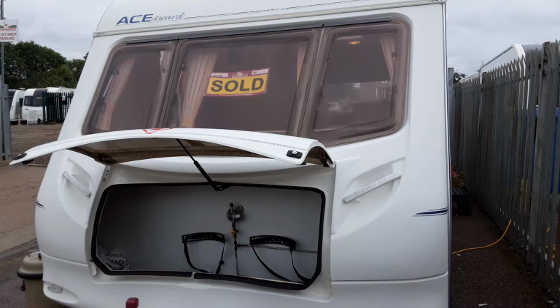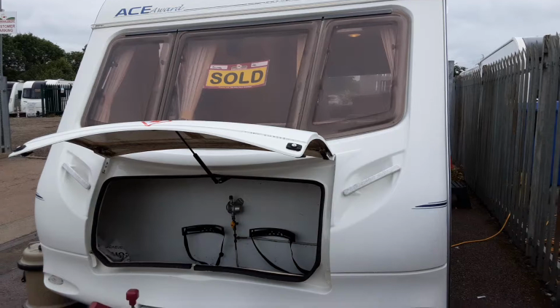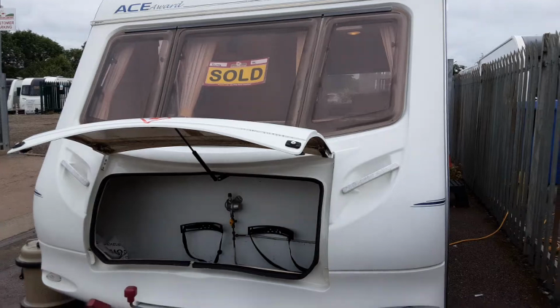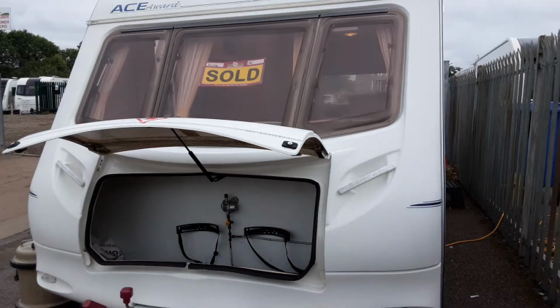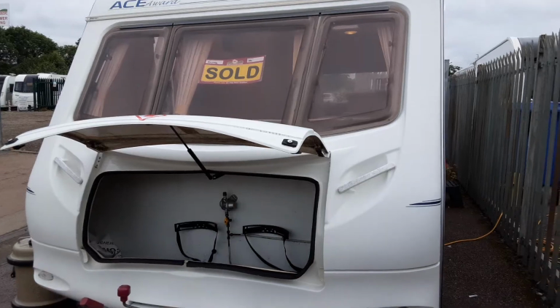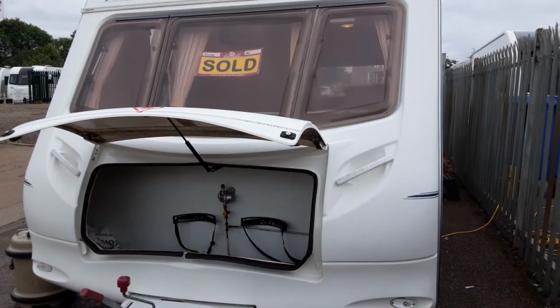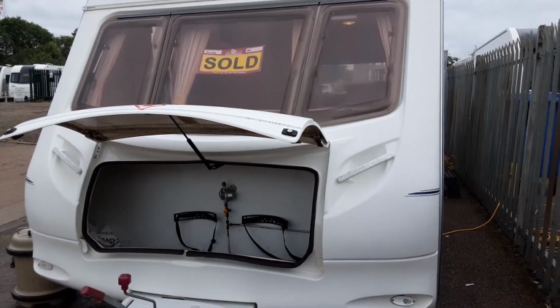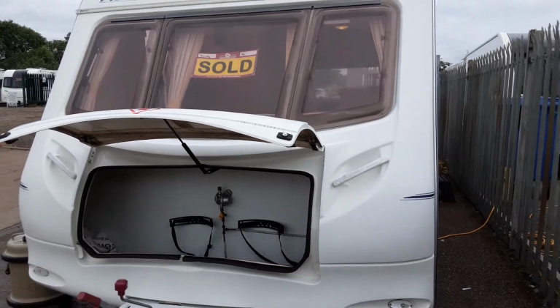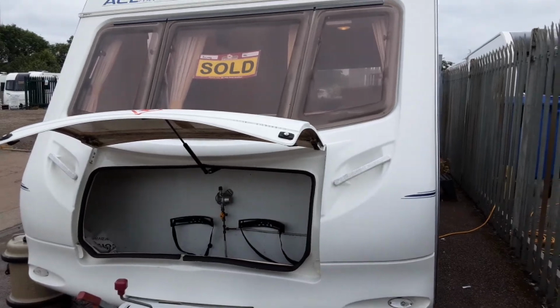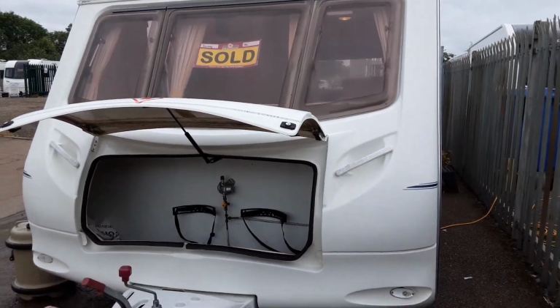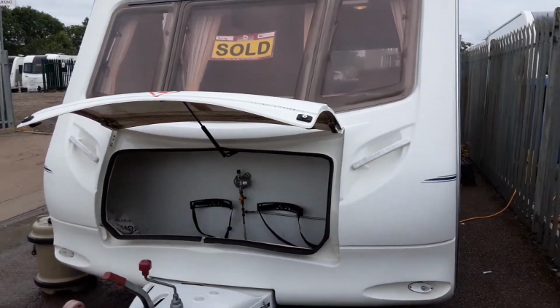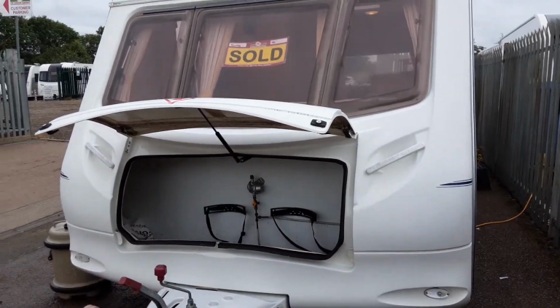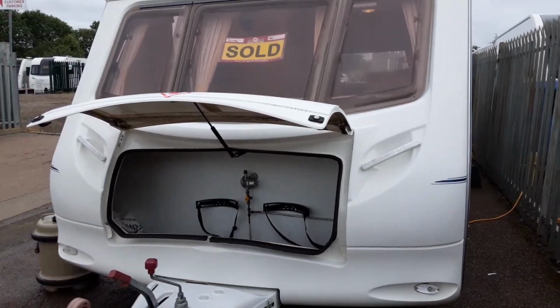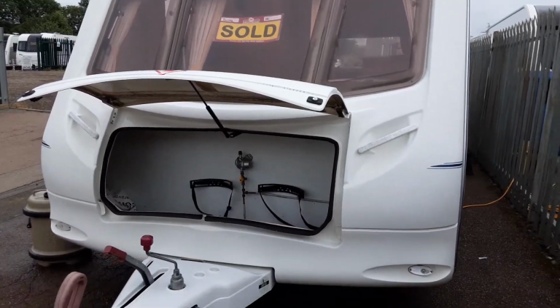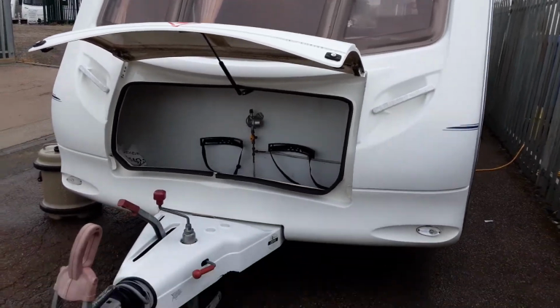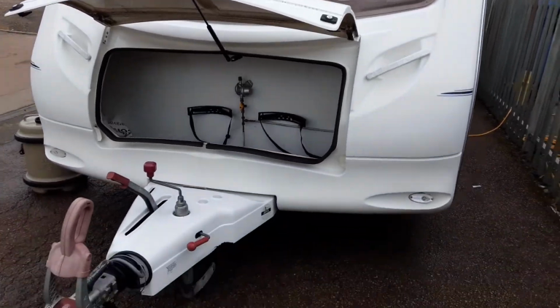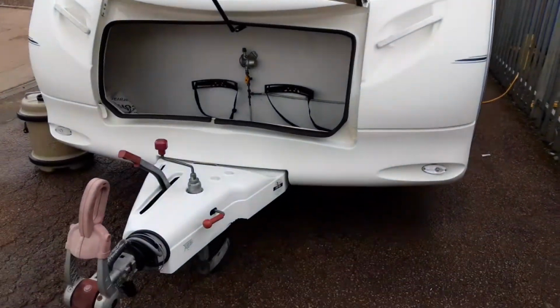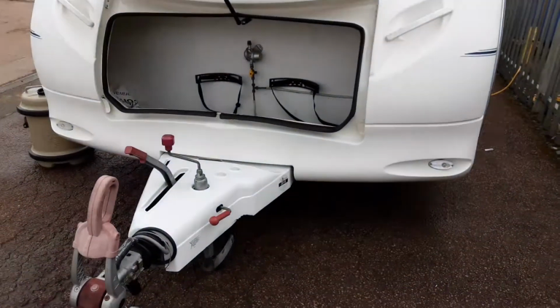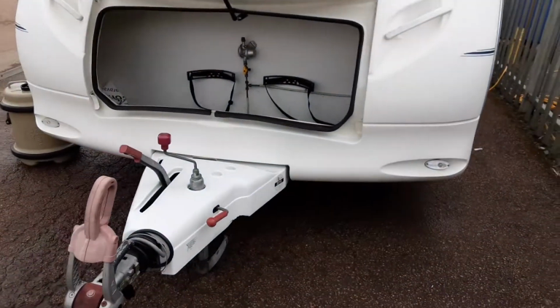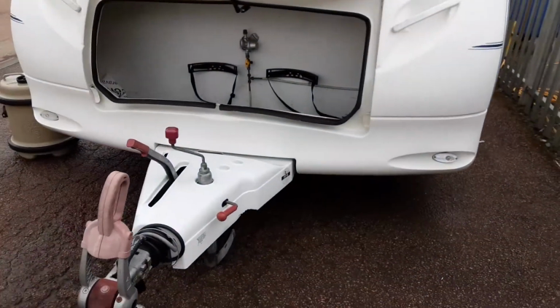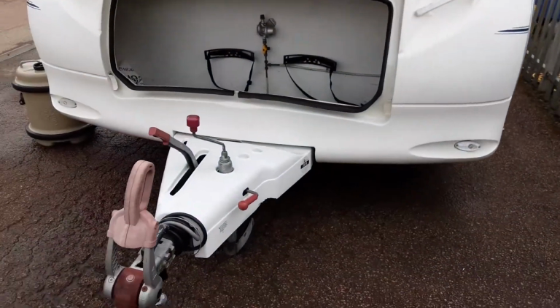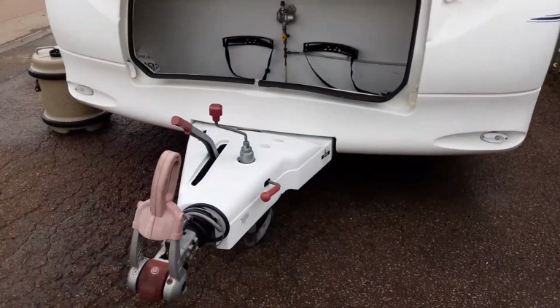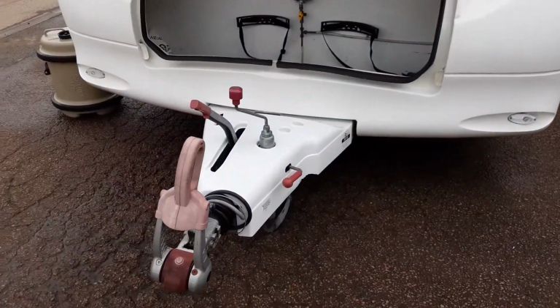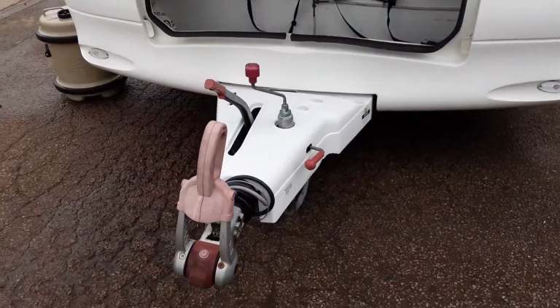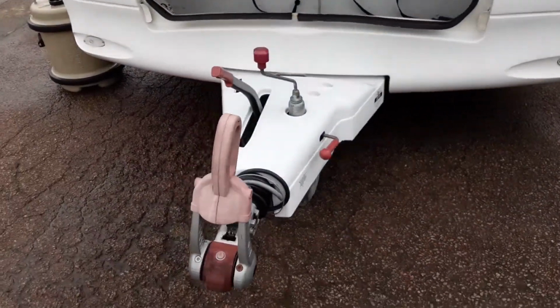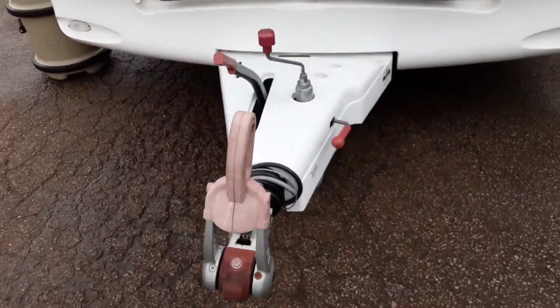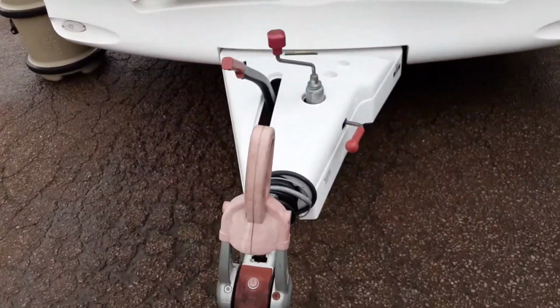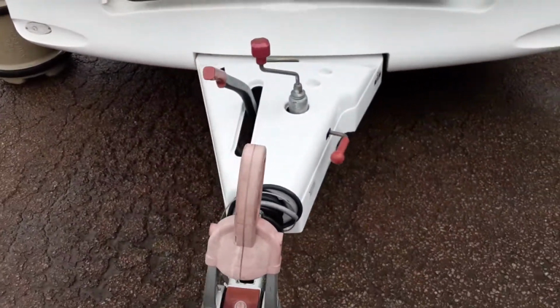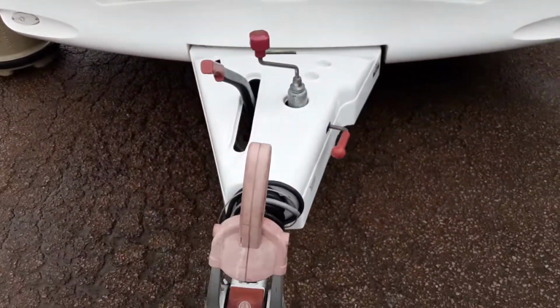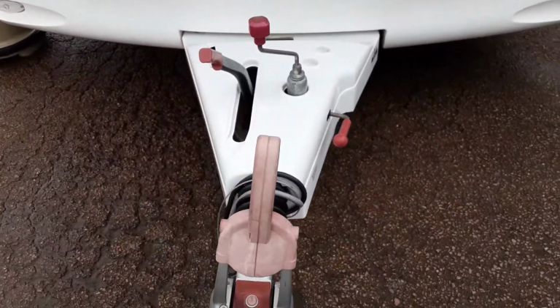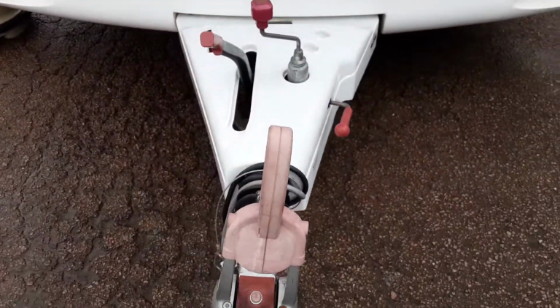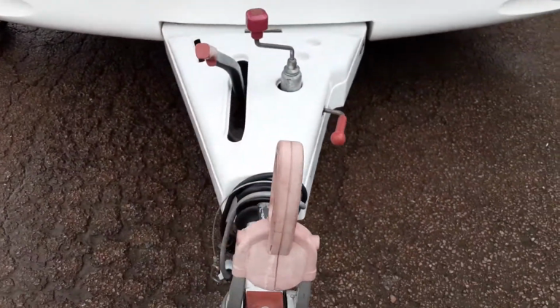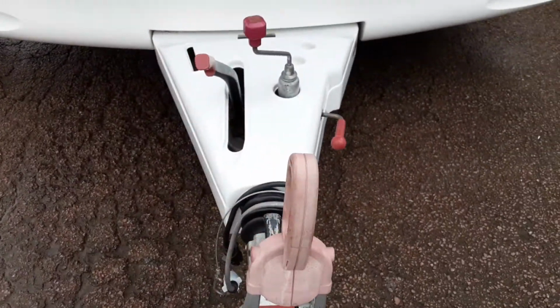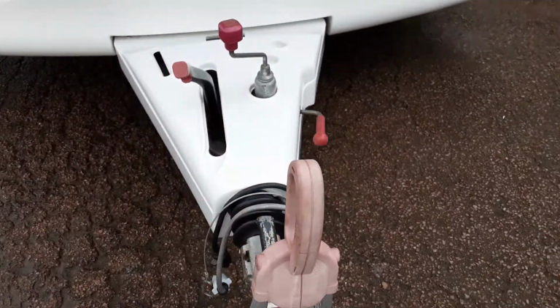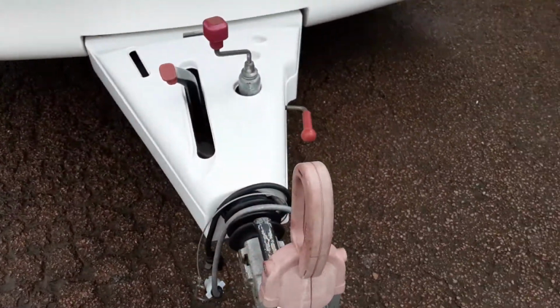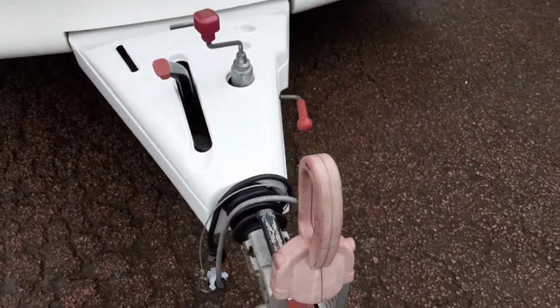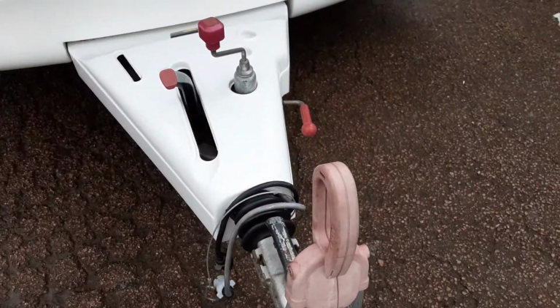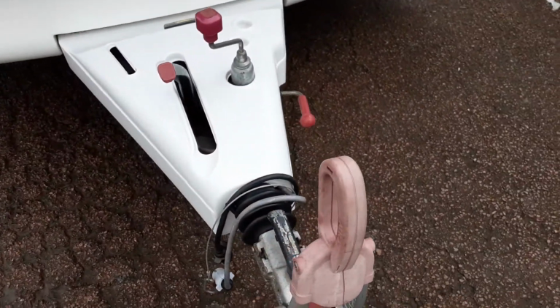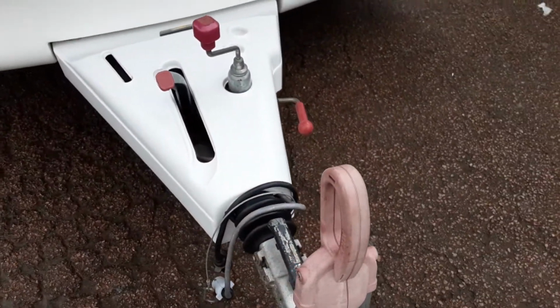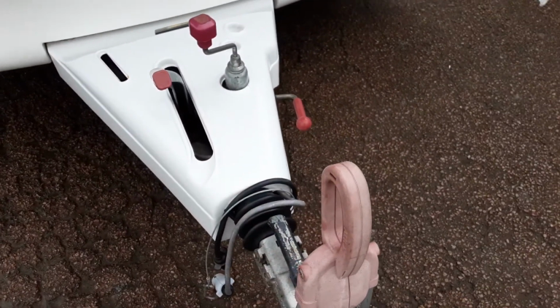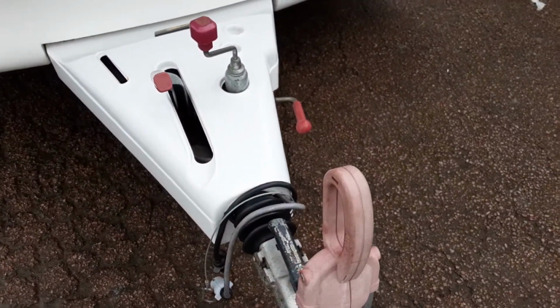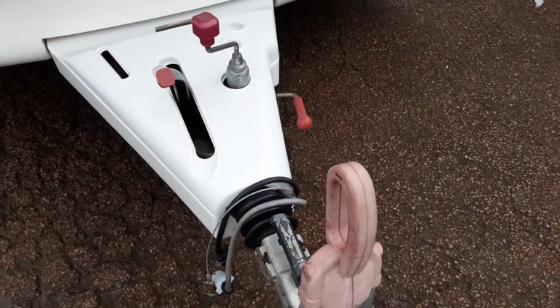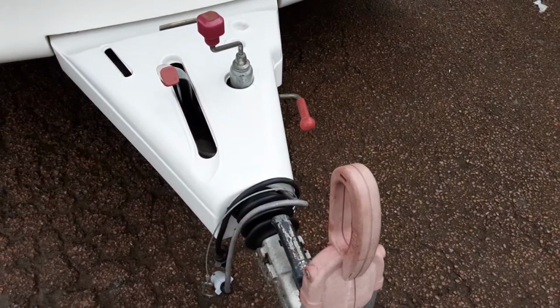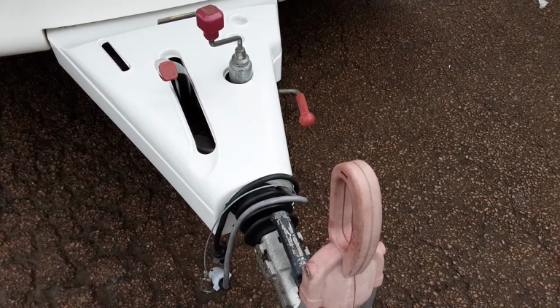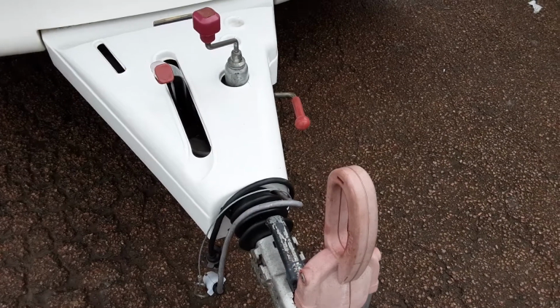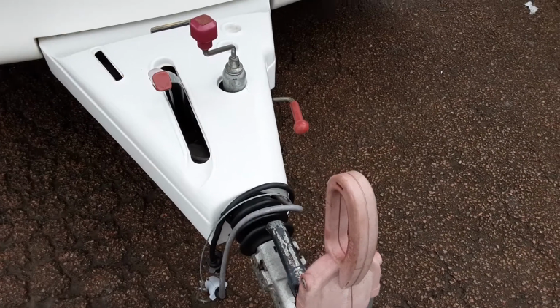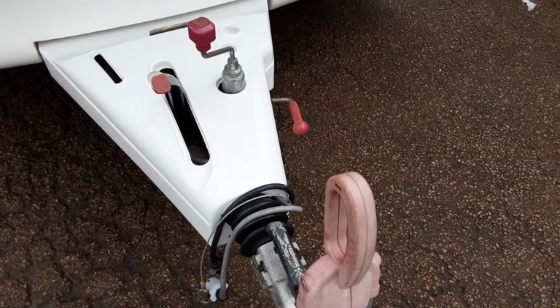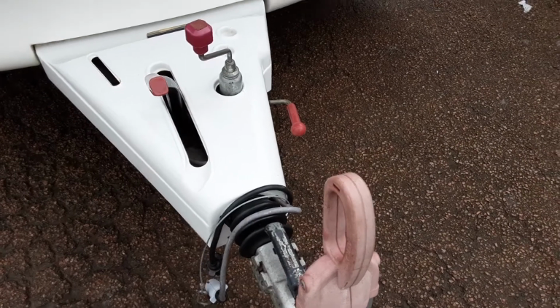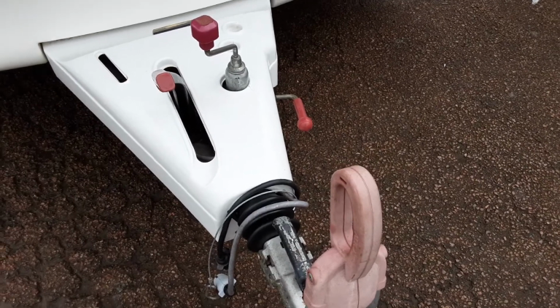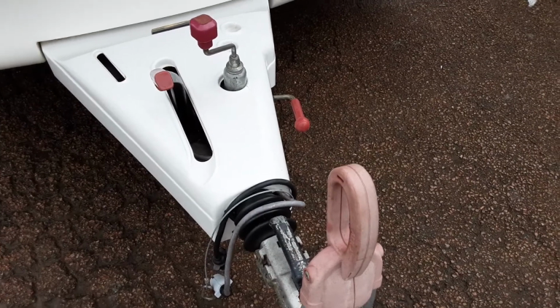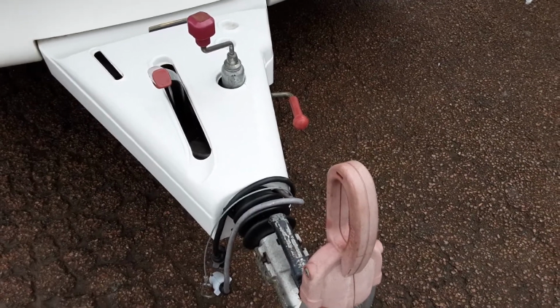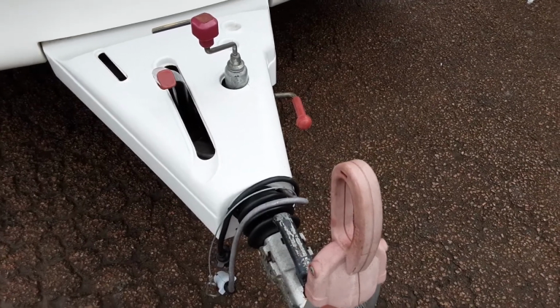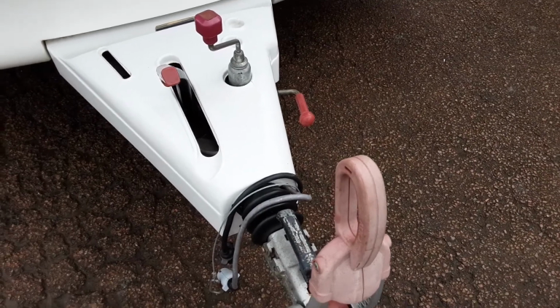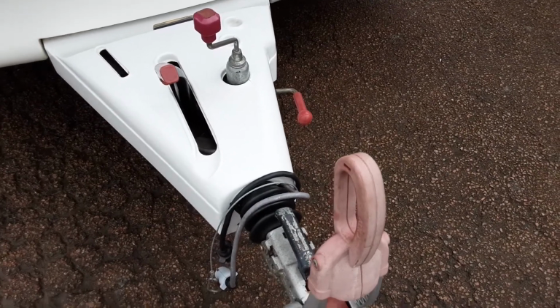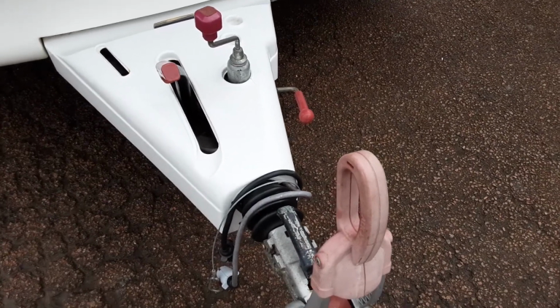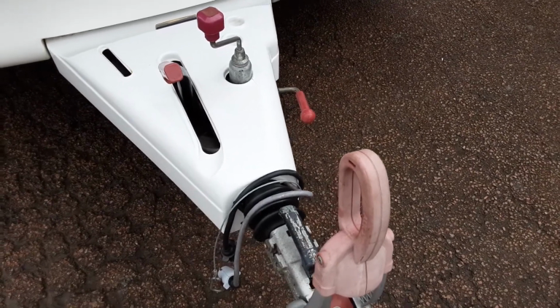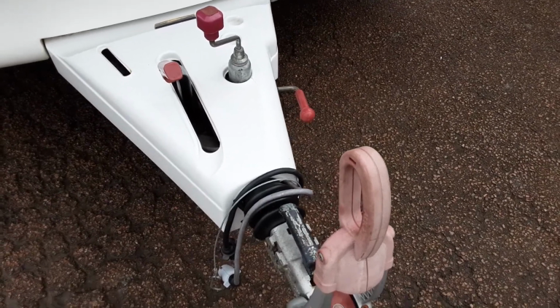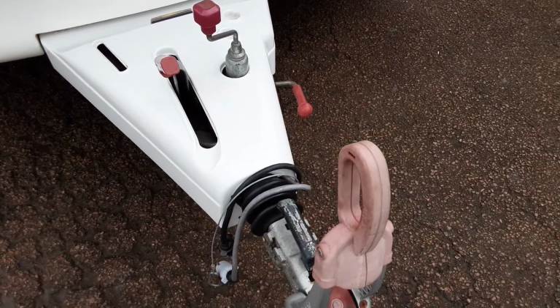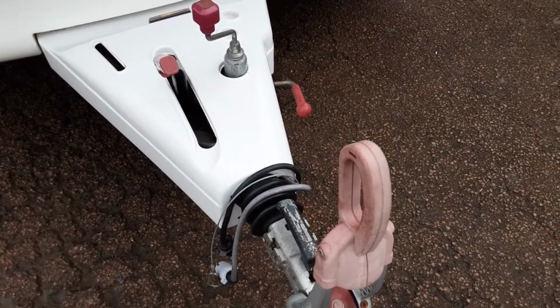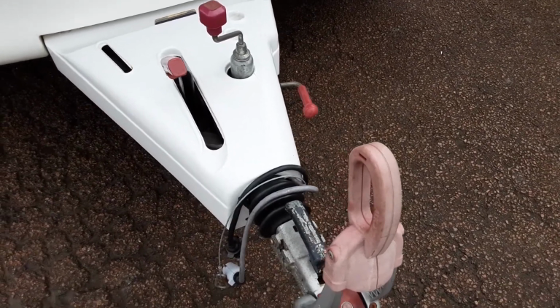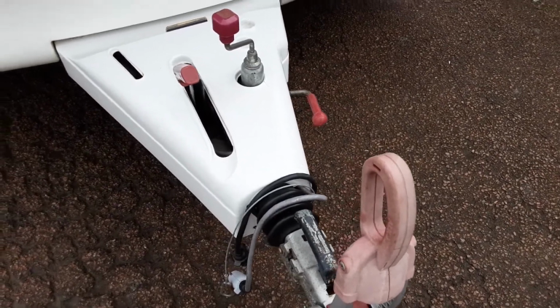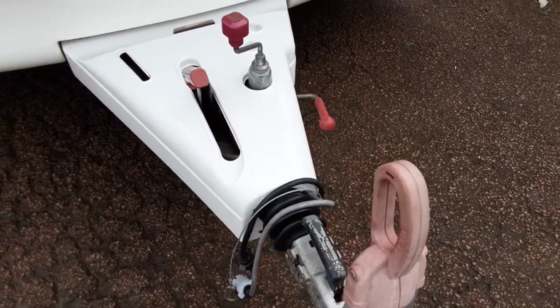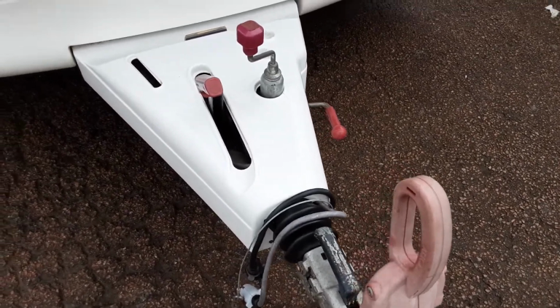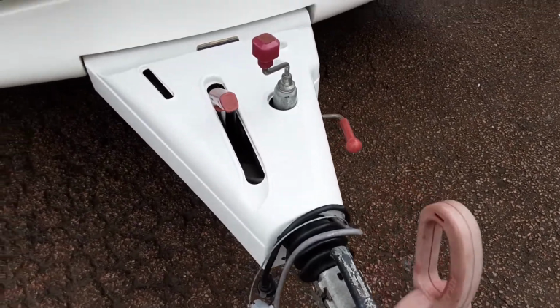This is an Ace Award Tri-Star. I'm just going to take you around the van and show you how it operates. At the front of the van you've got your hitch, jockey wheel and handbrake. This will be demonstrated to you in person here on site.